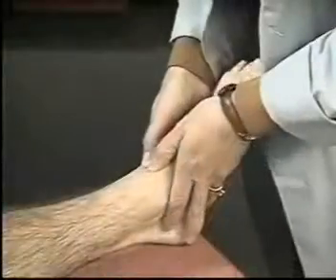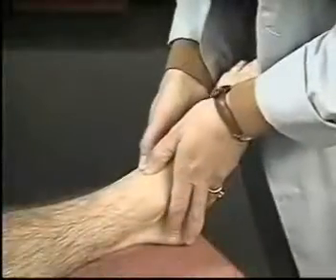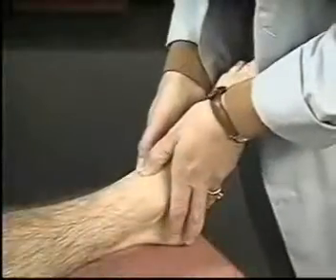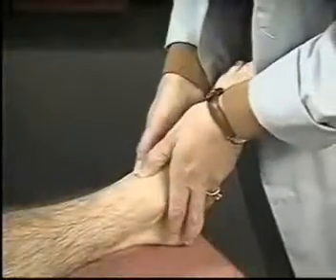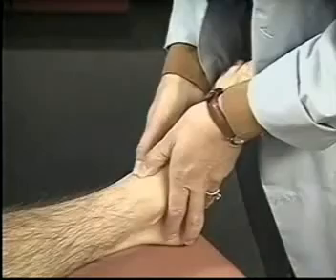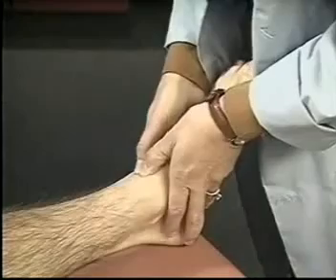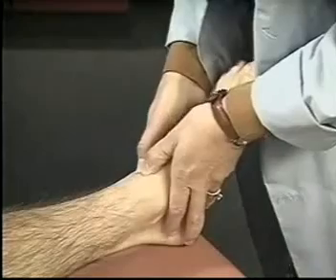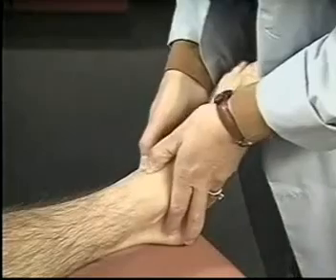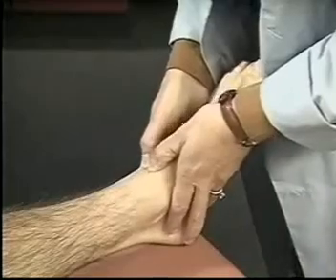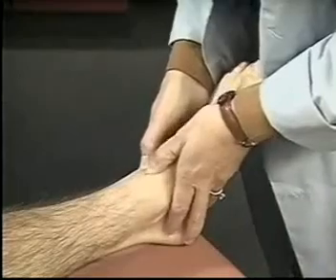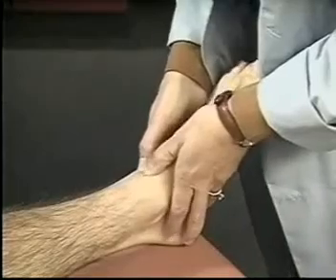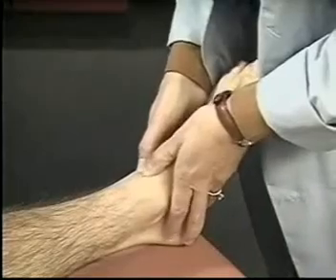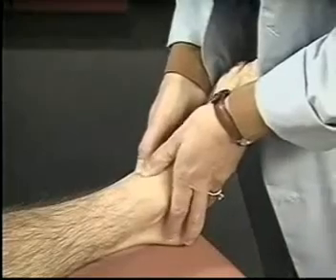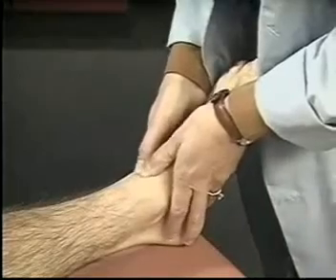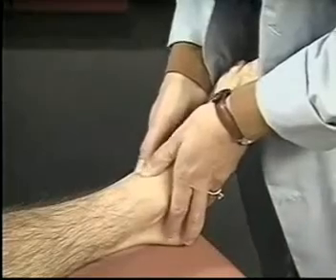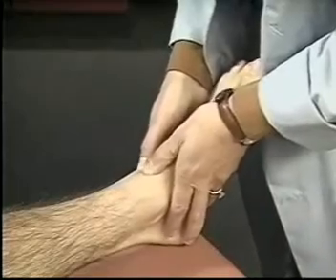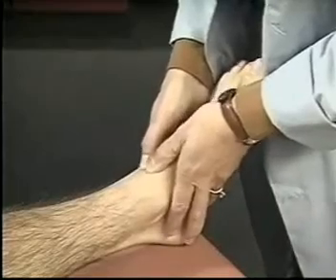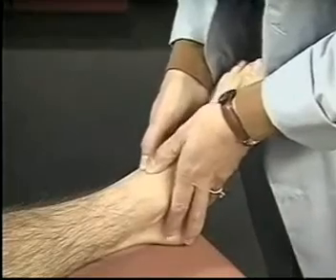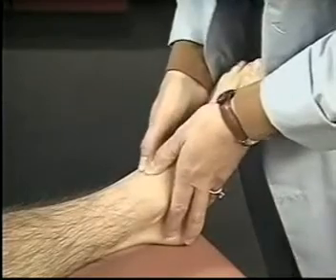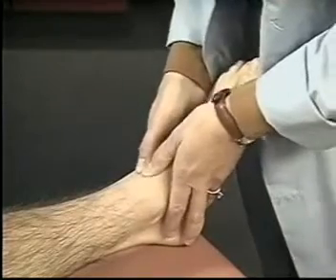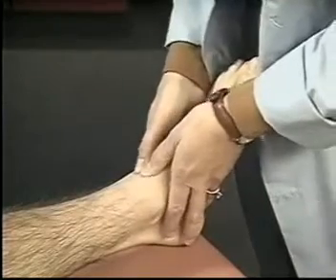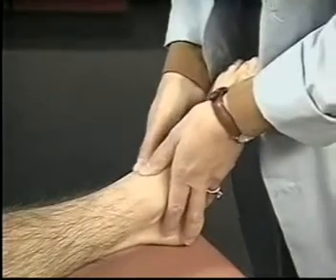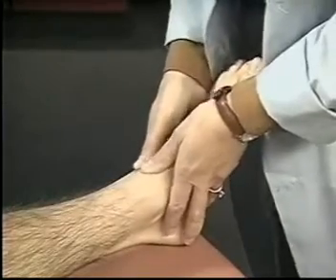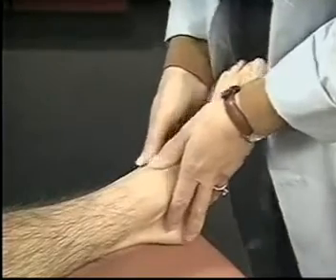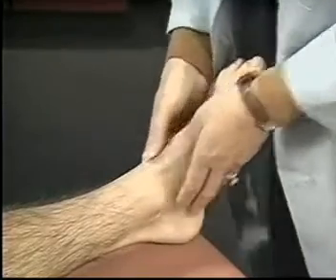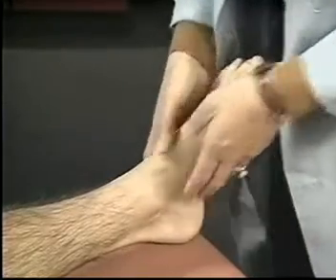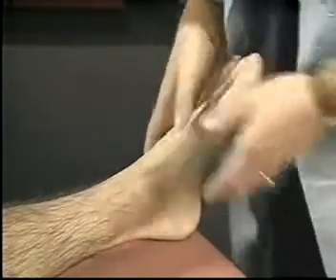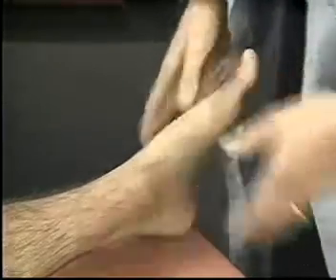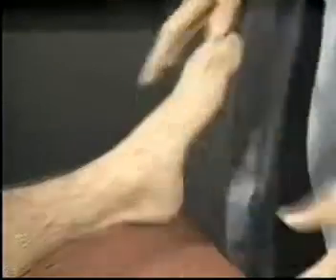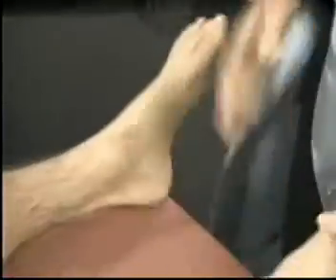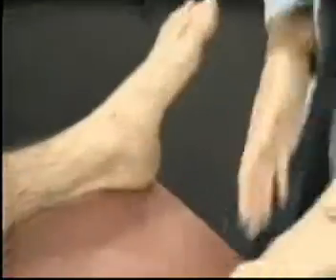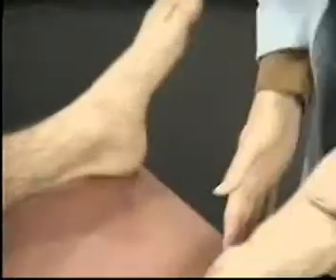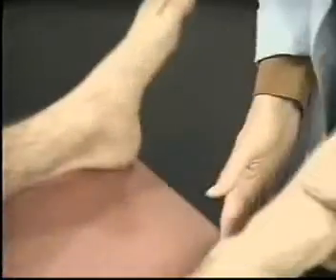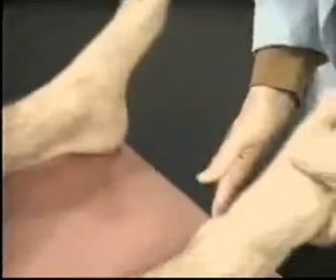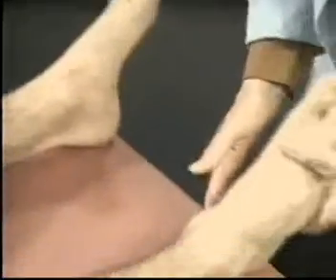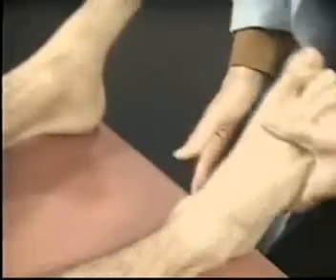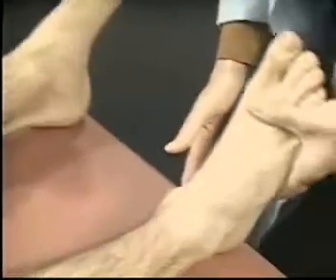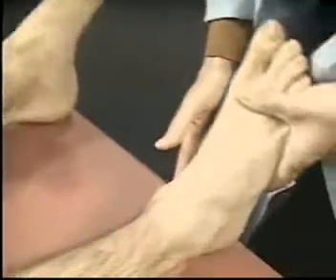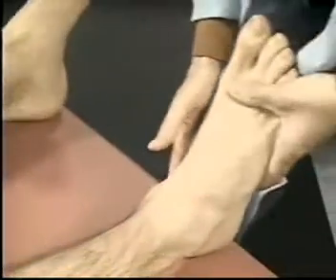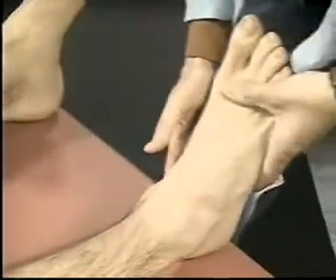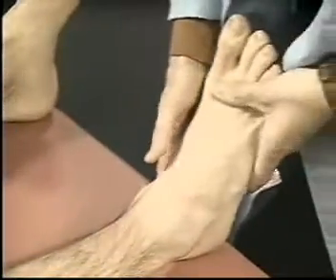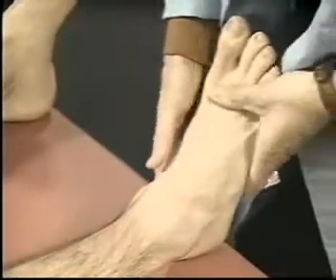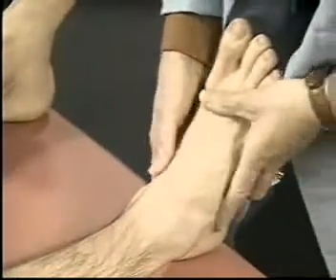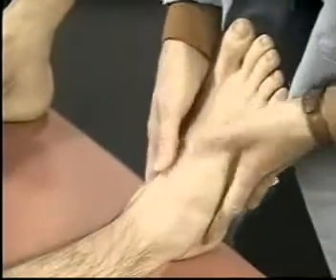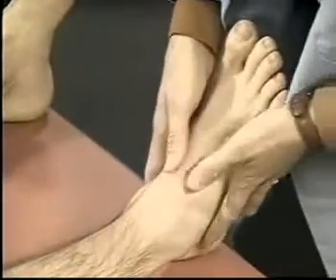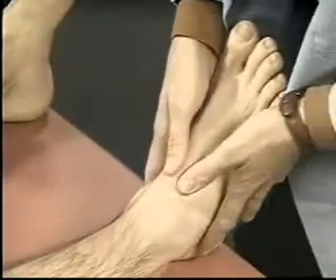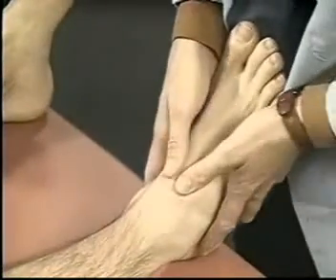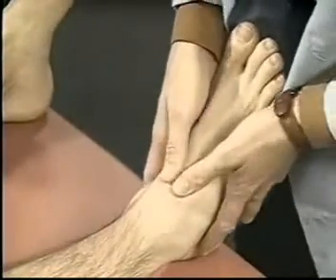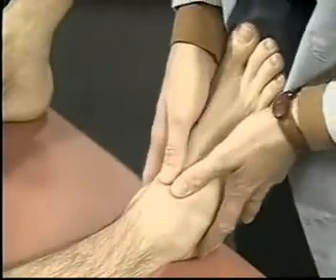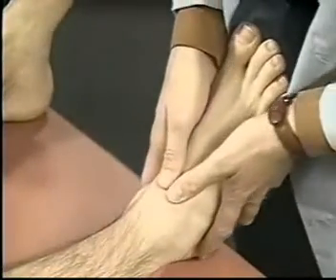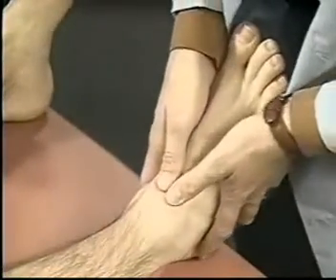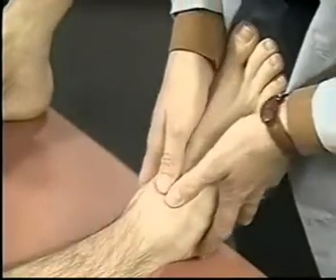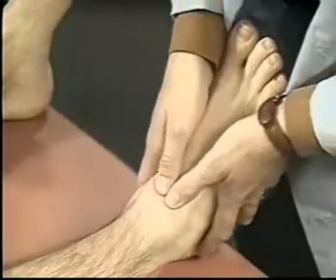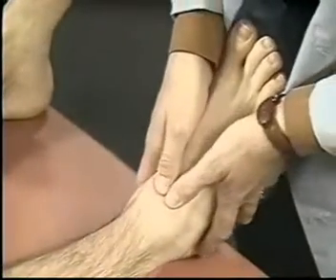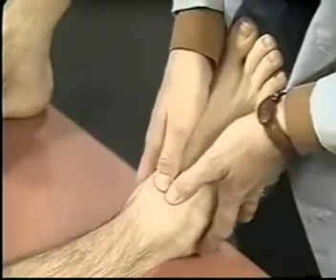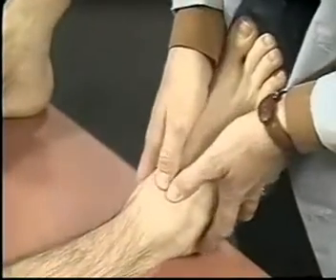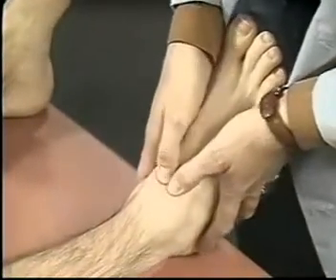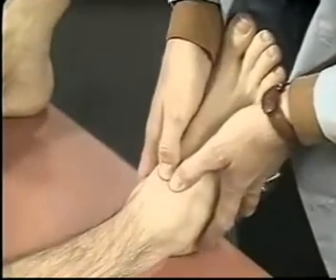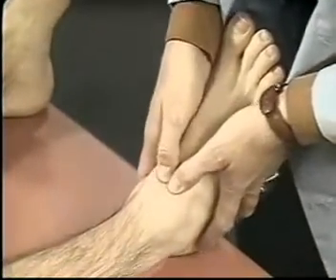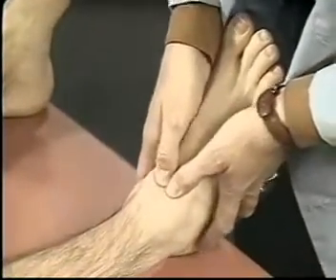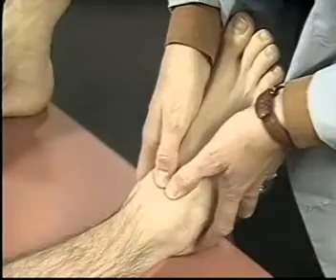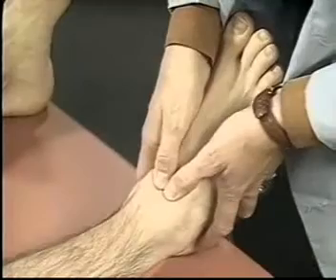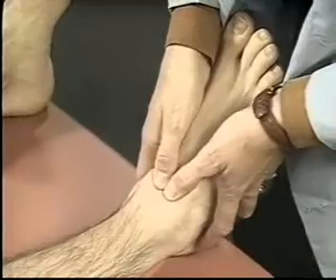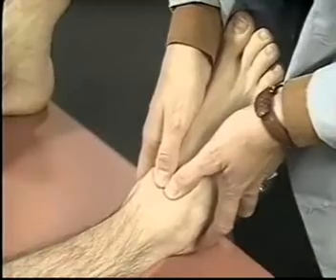With your thumbs, palpate the anterior surface of each ankle joint, noting any bogginess, swelling, or tenderness.